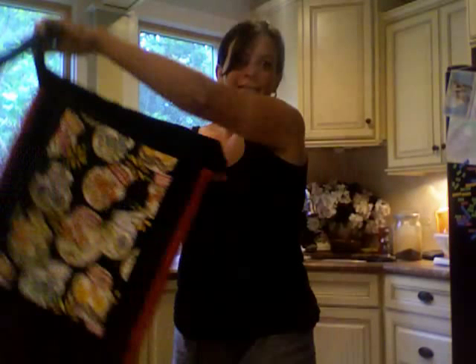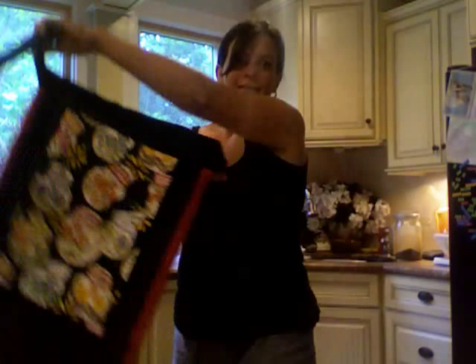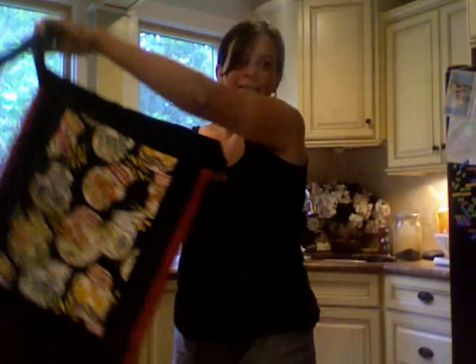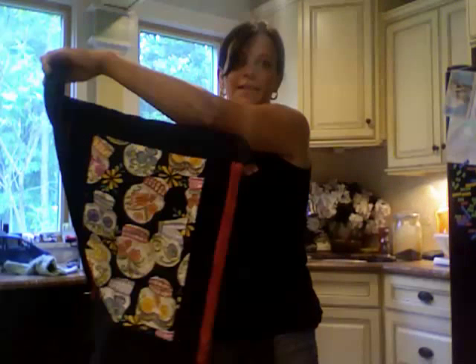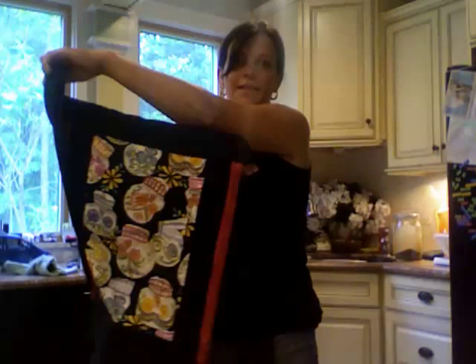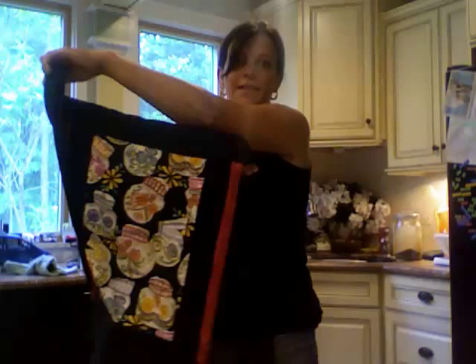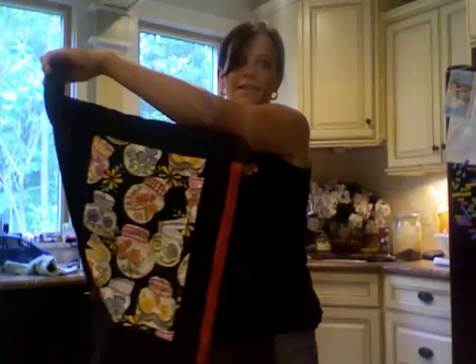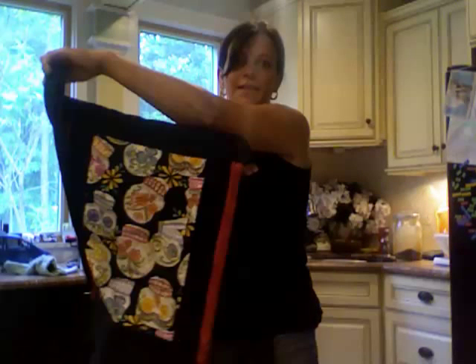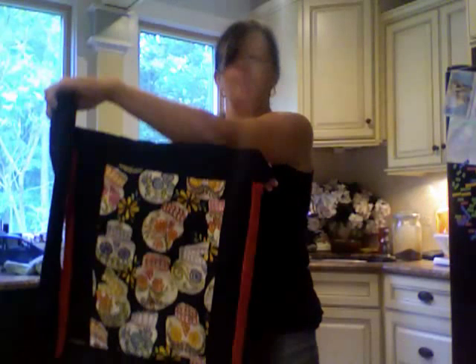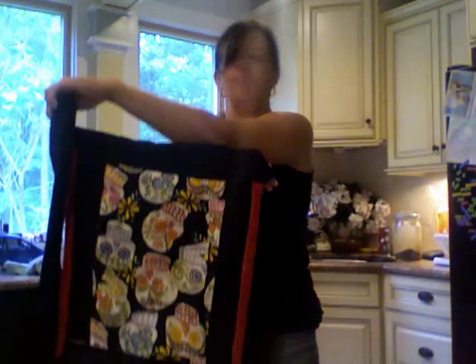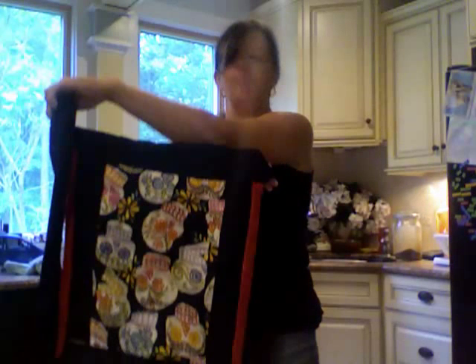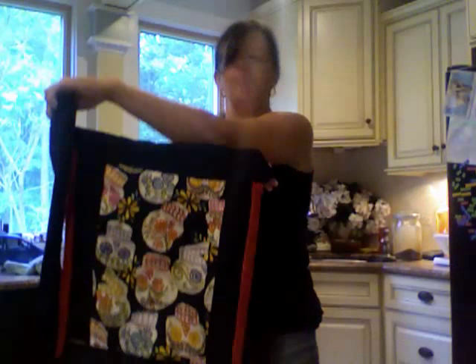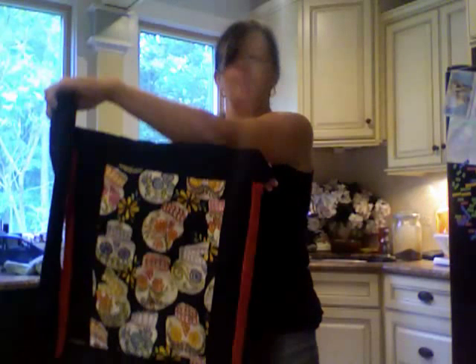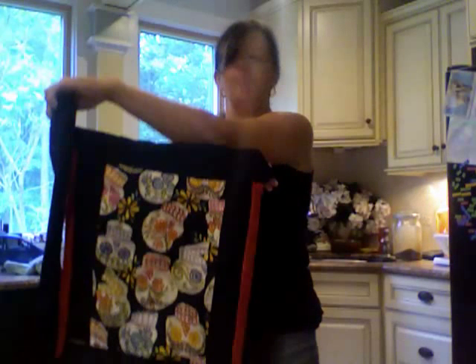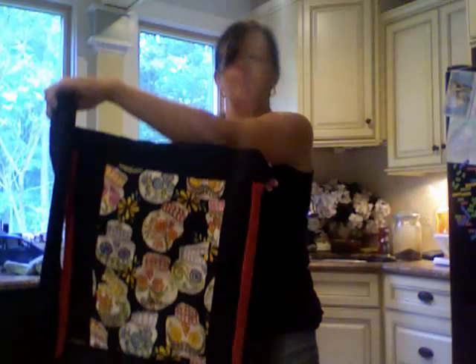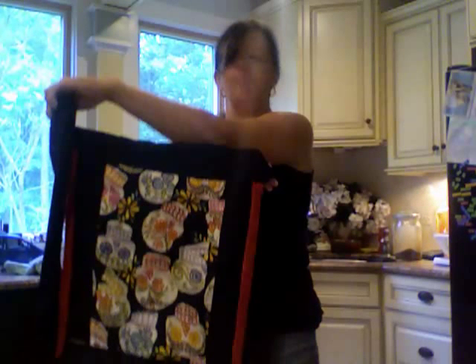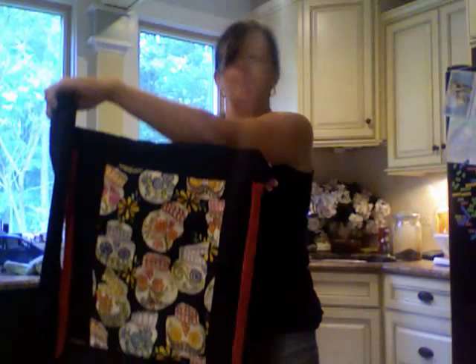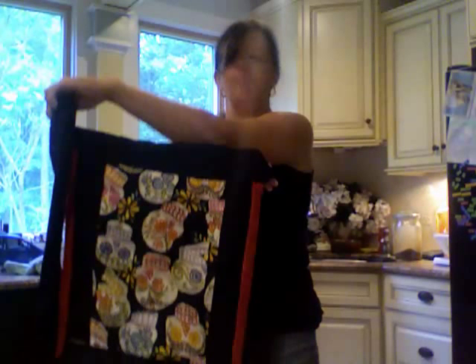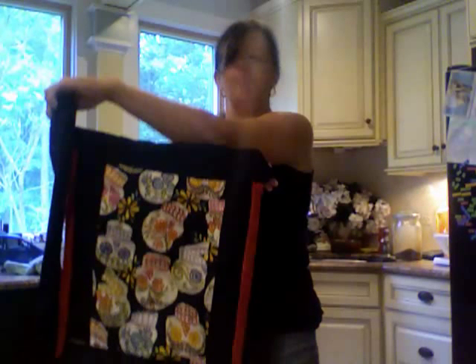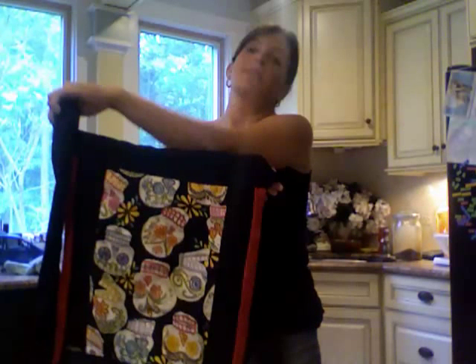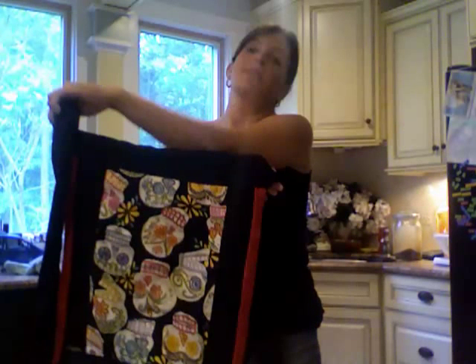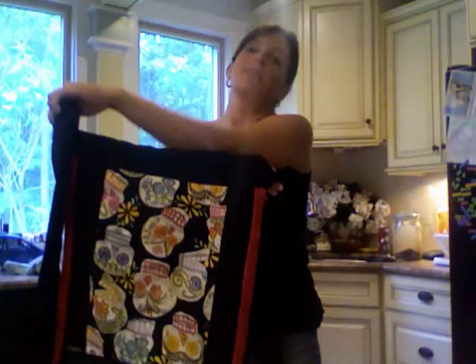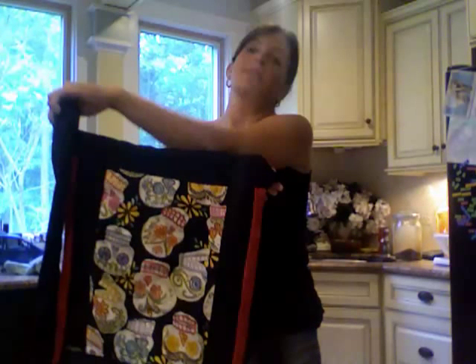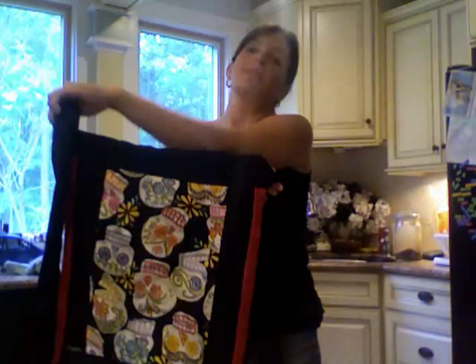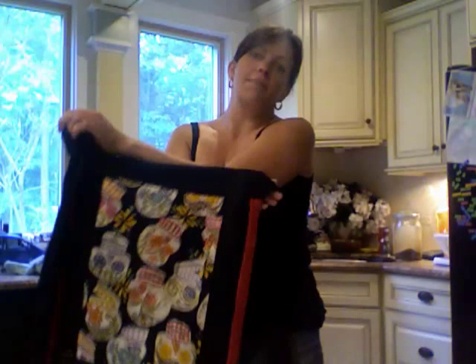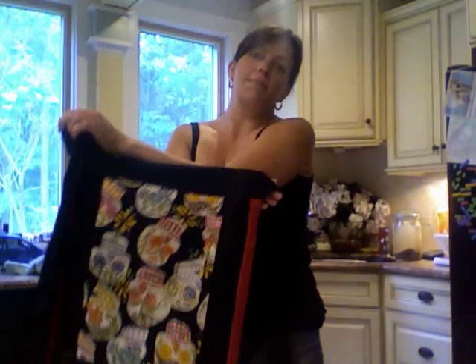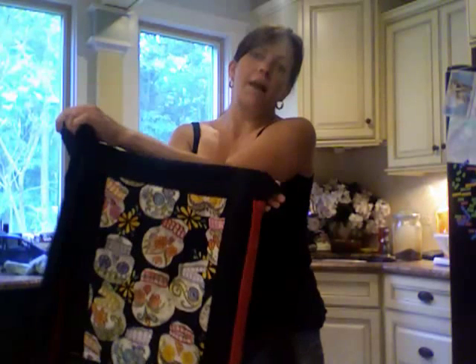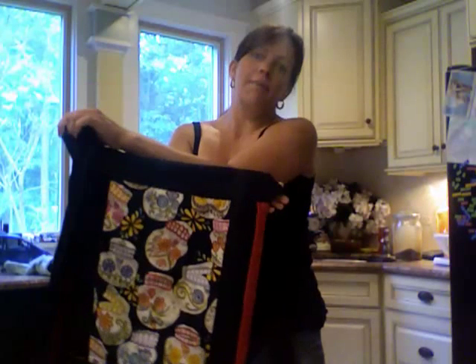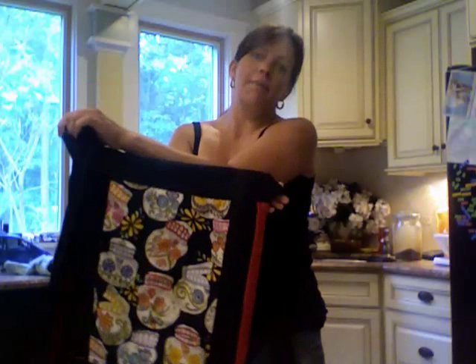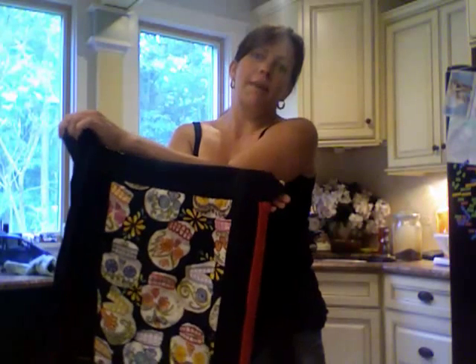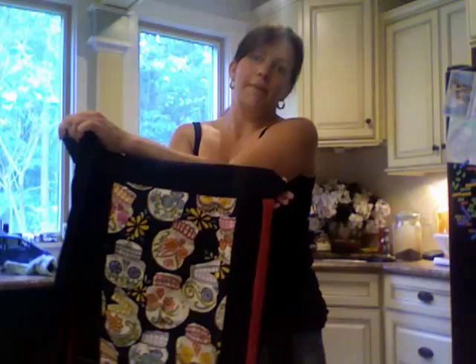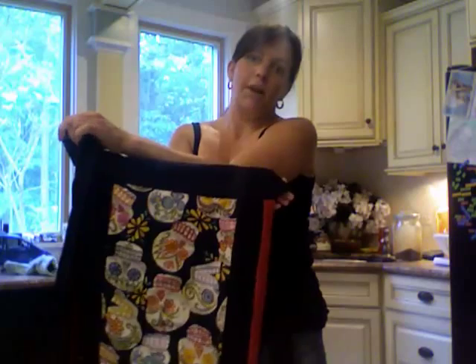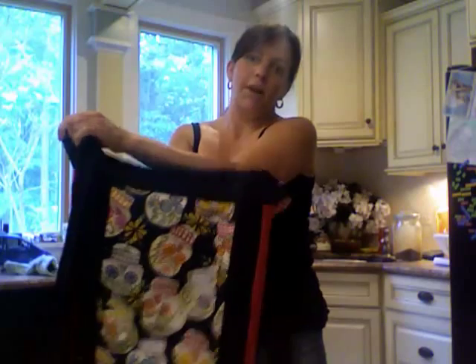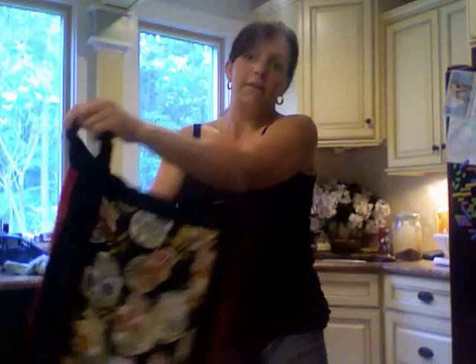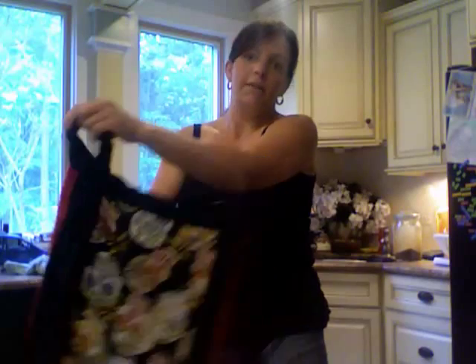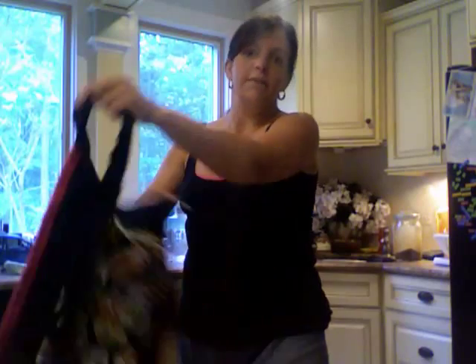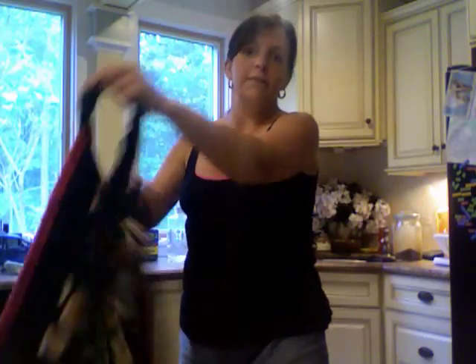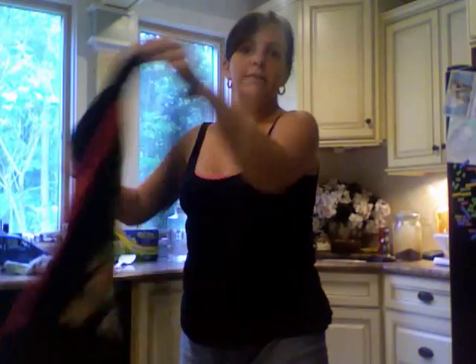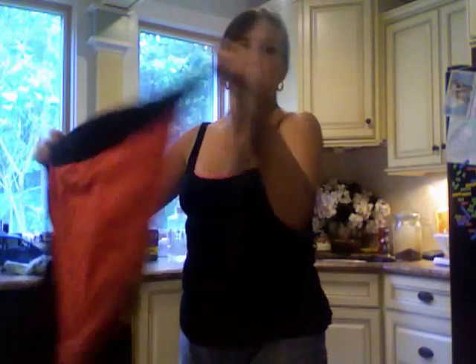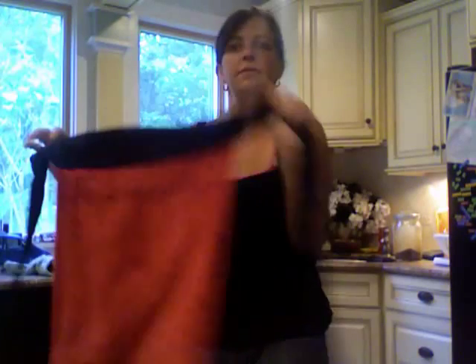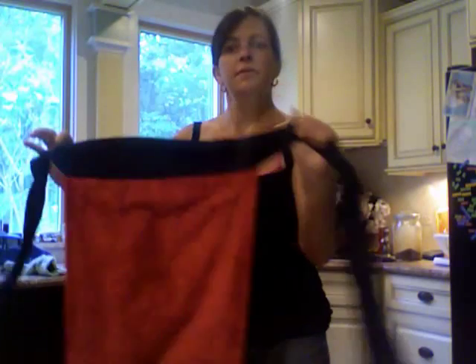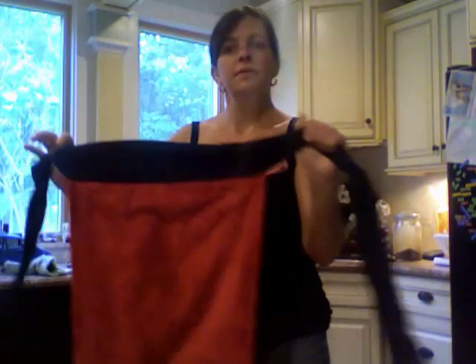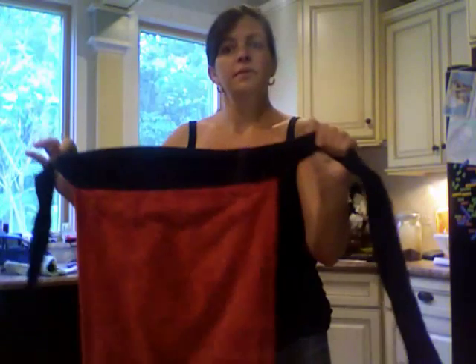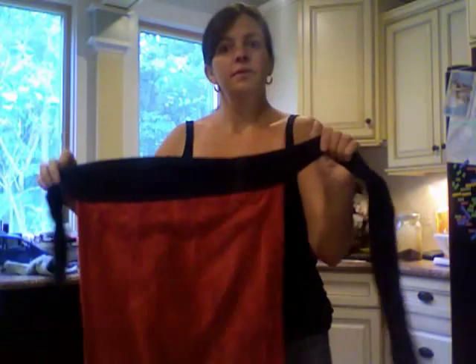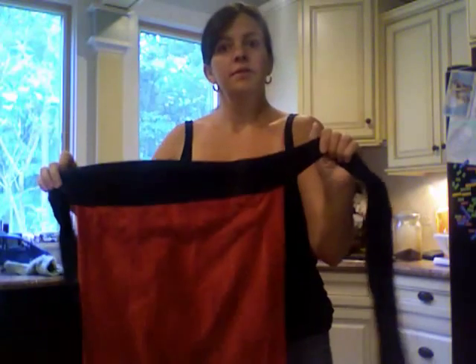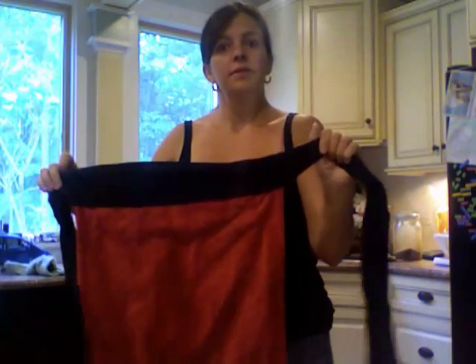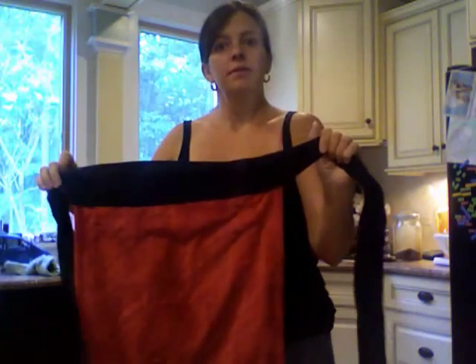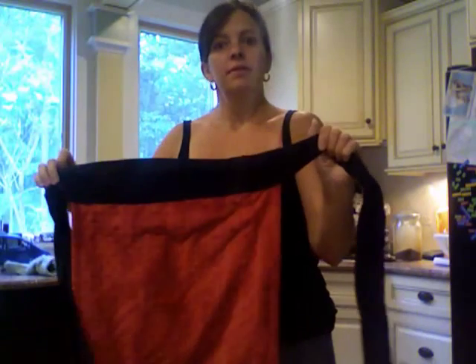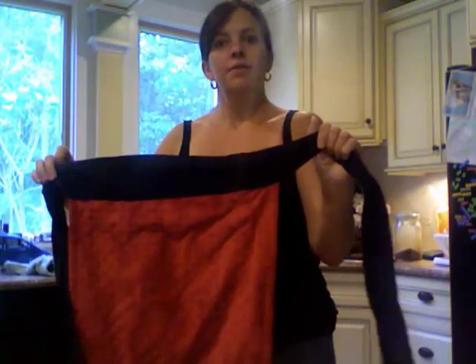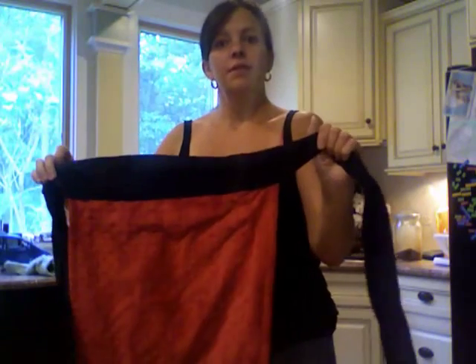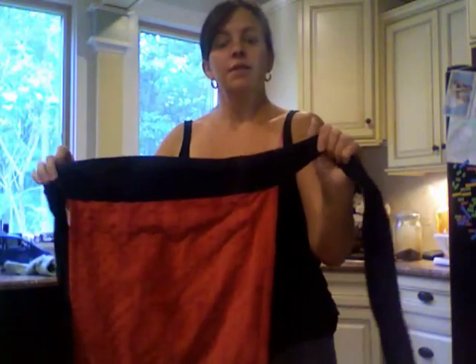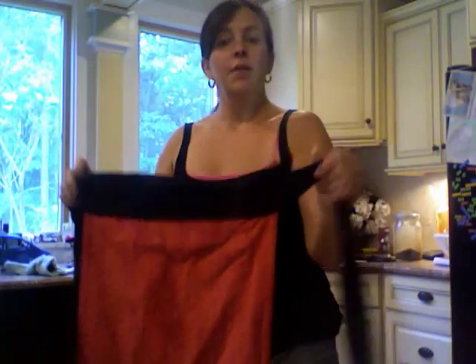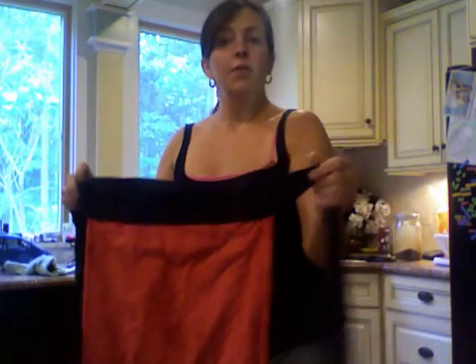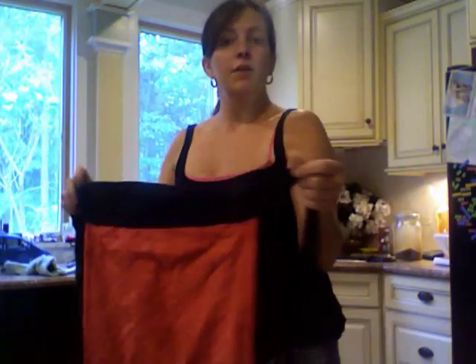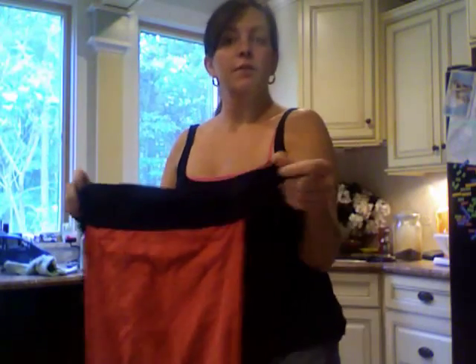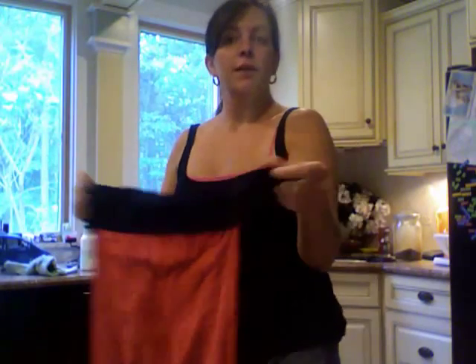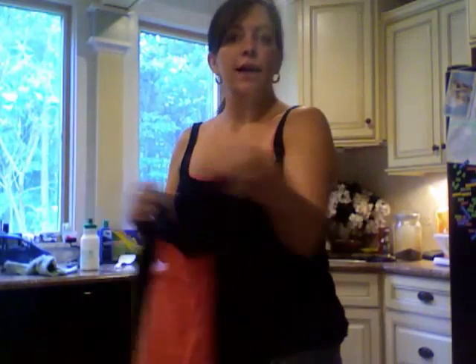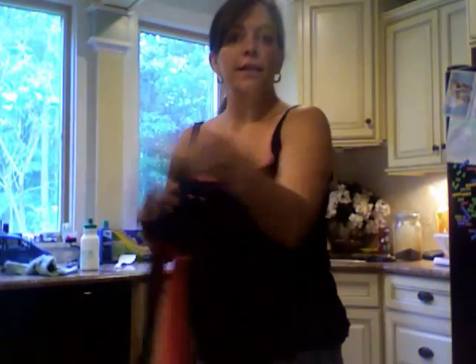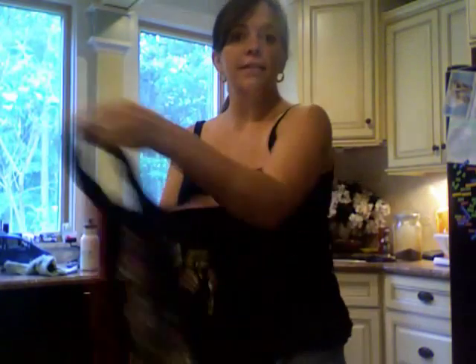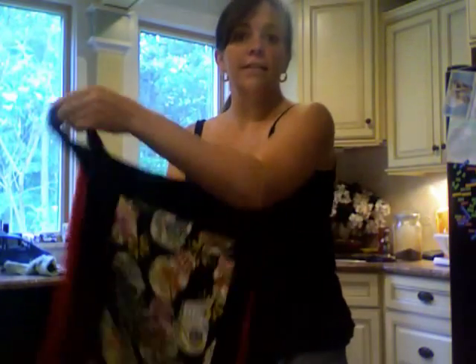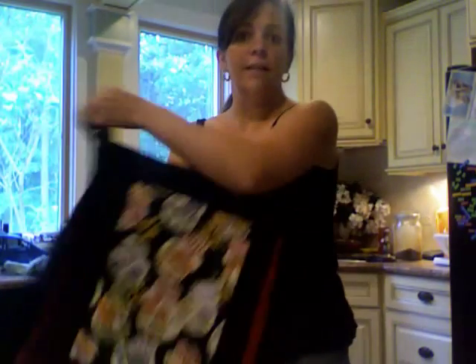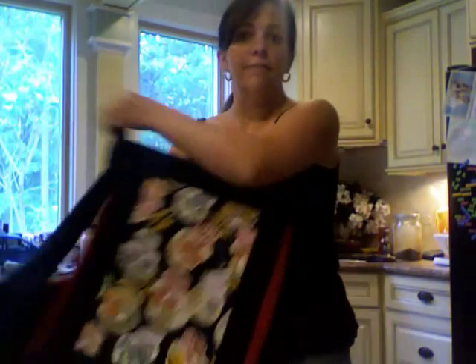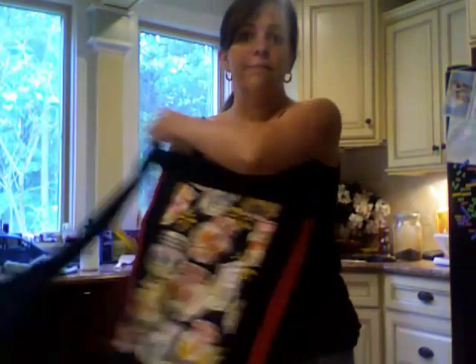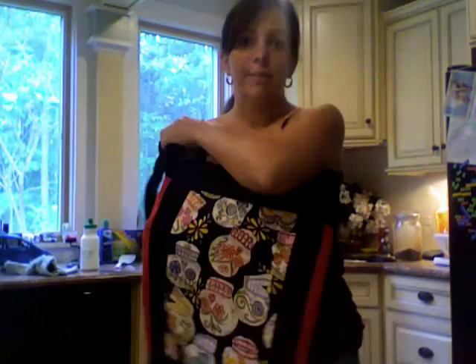This is my Baby Hawk. It's fuzzy on one side and it's got fabric on the other.